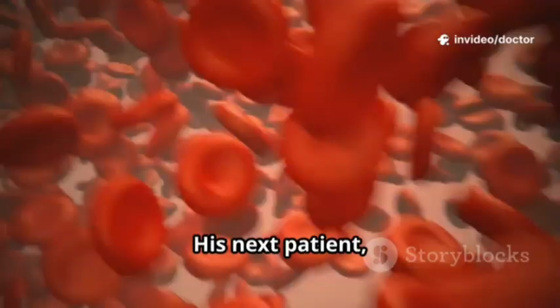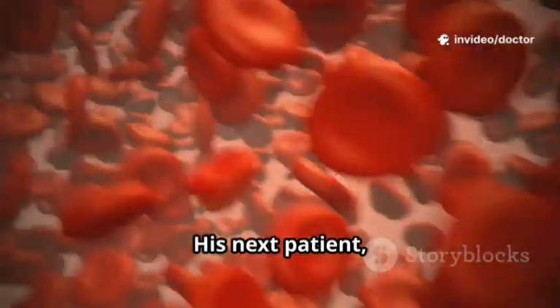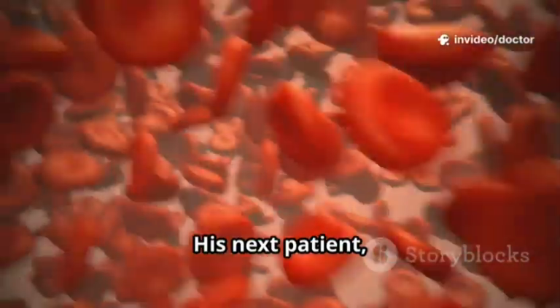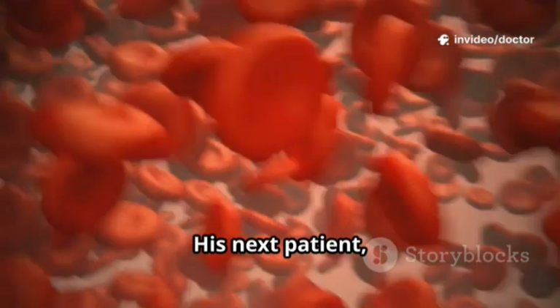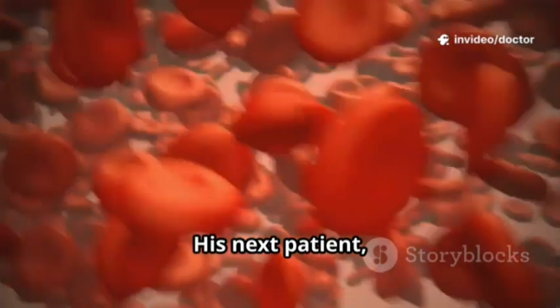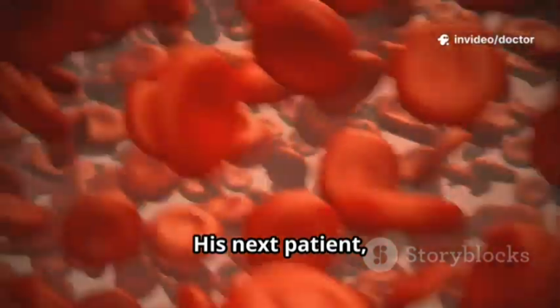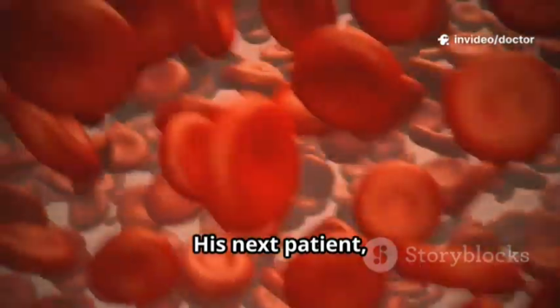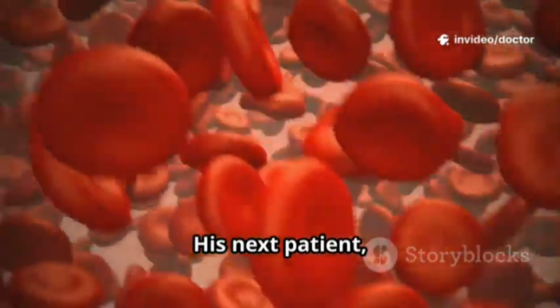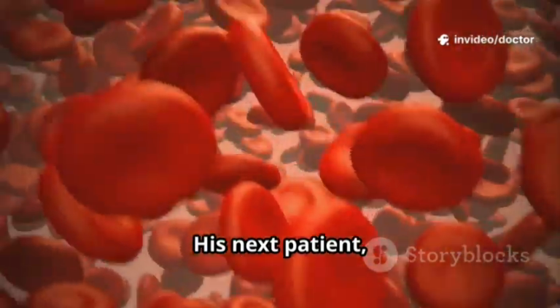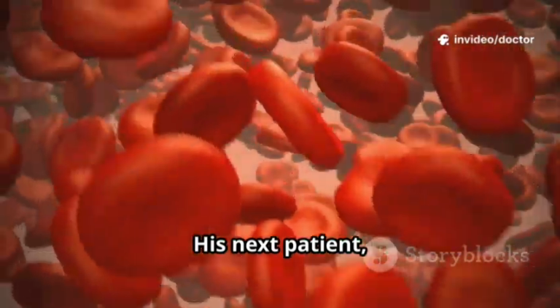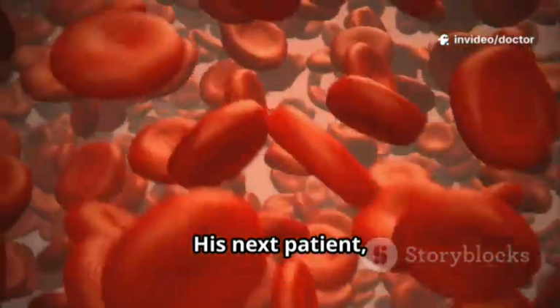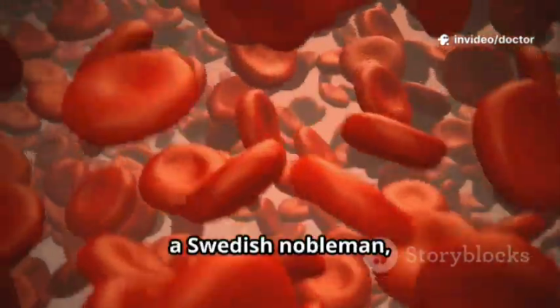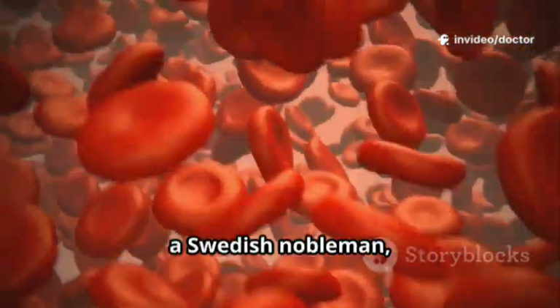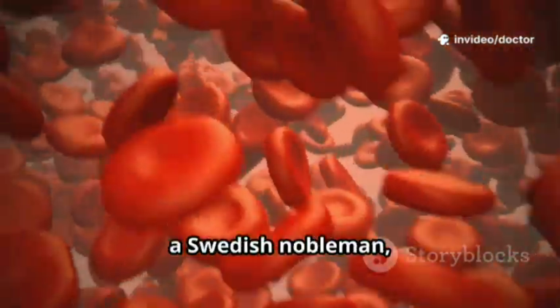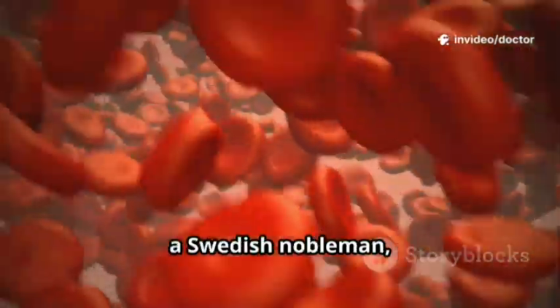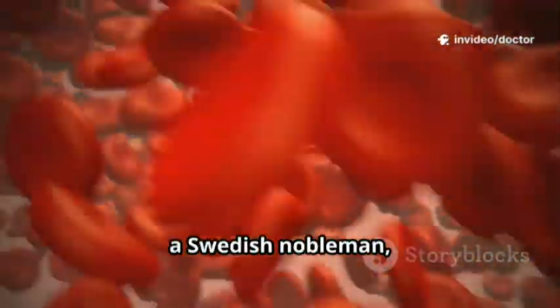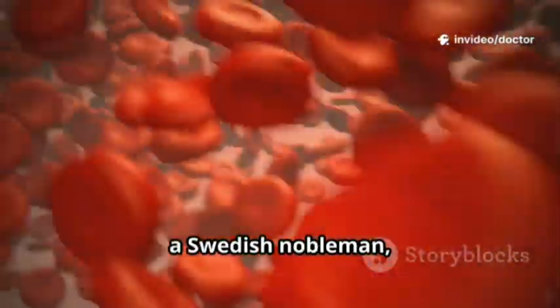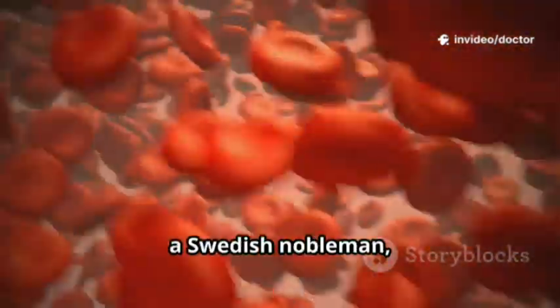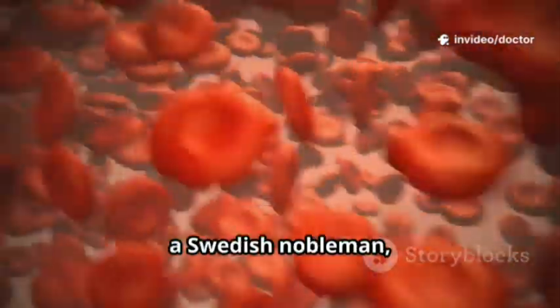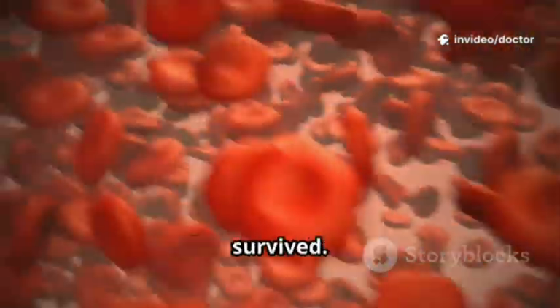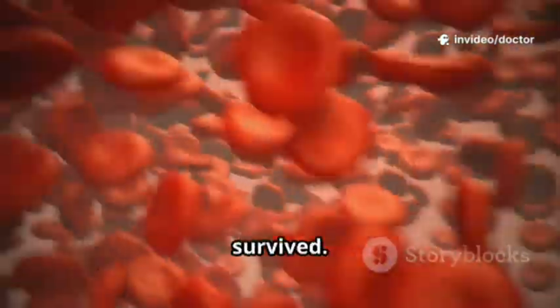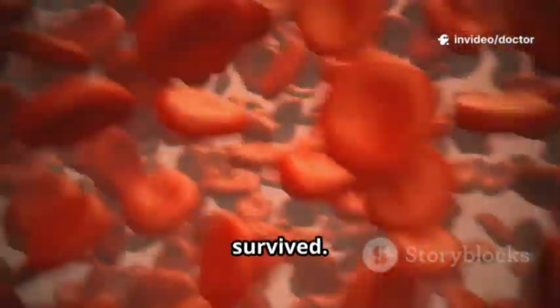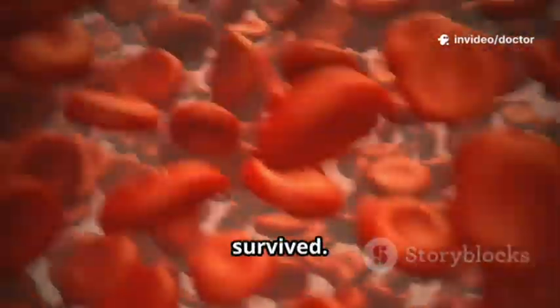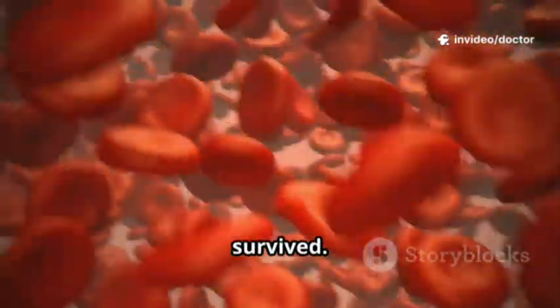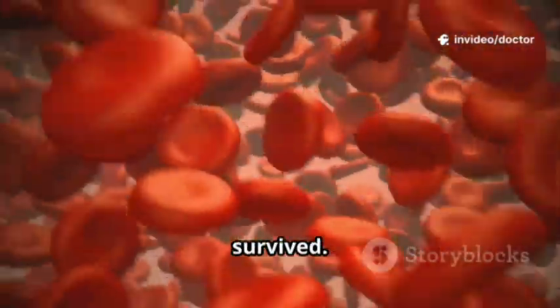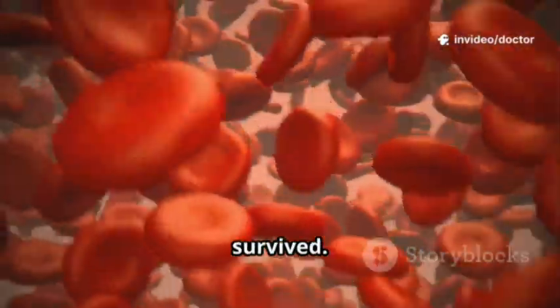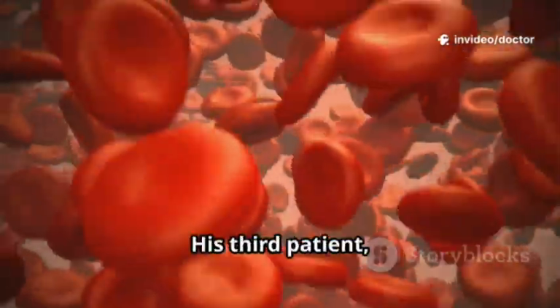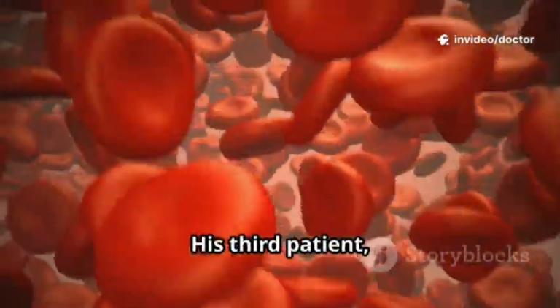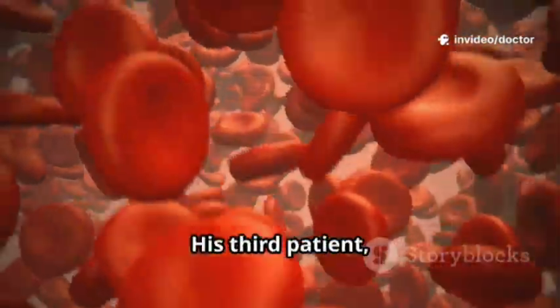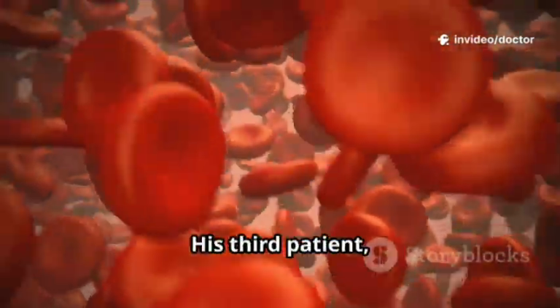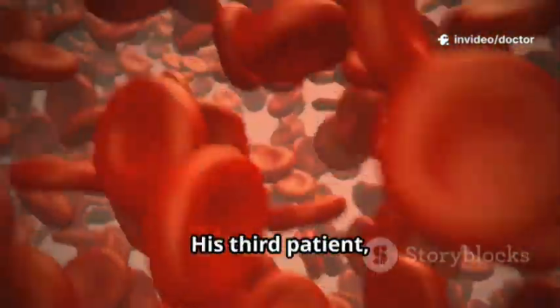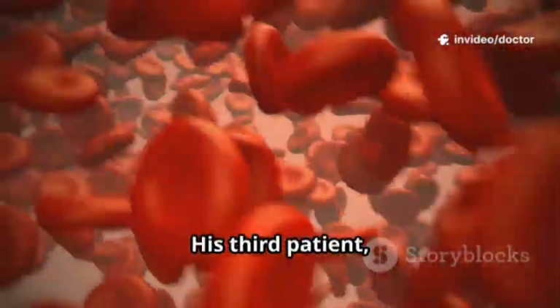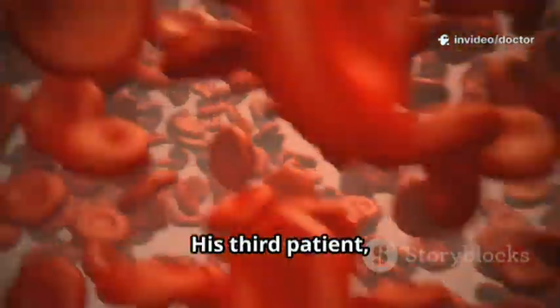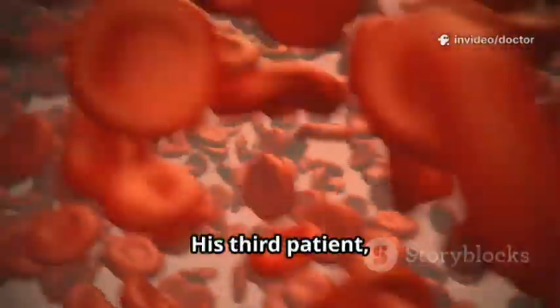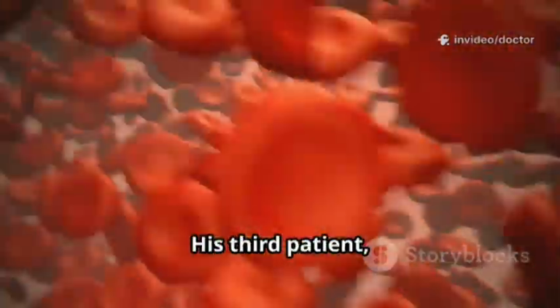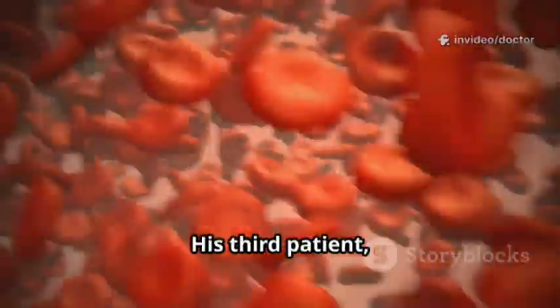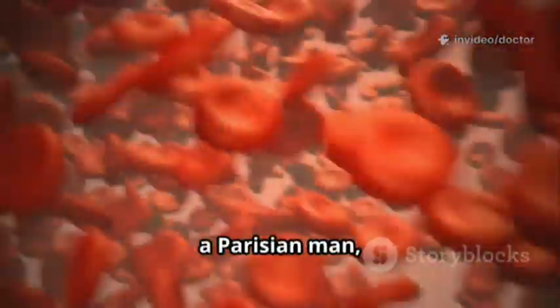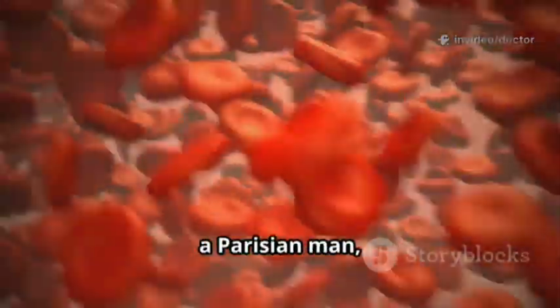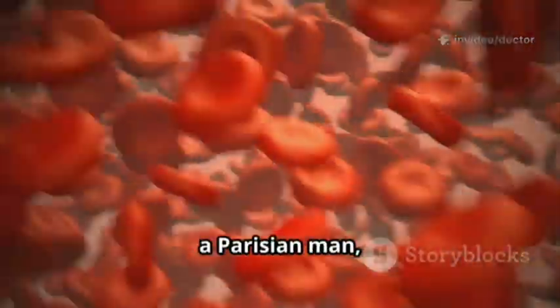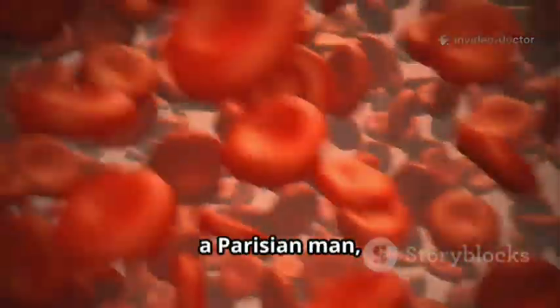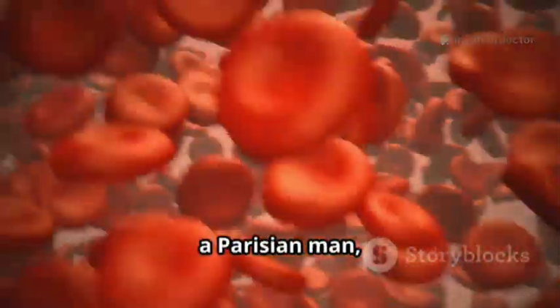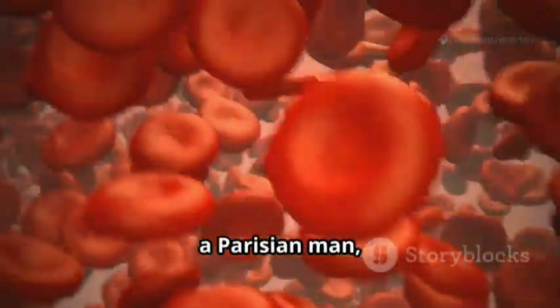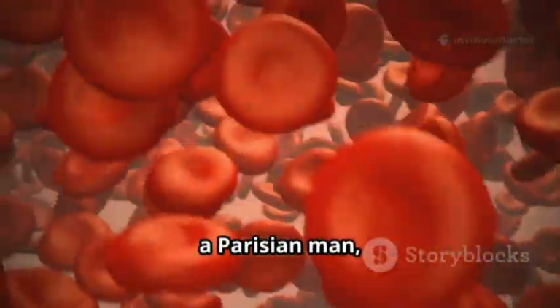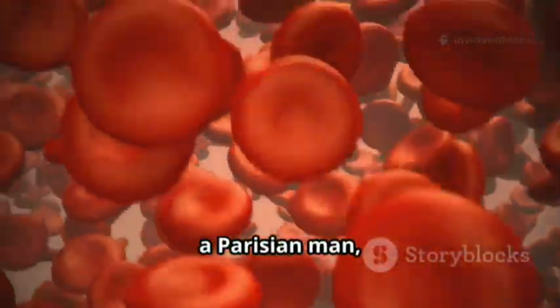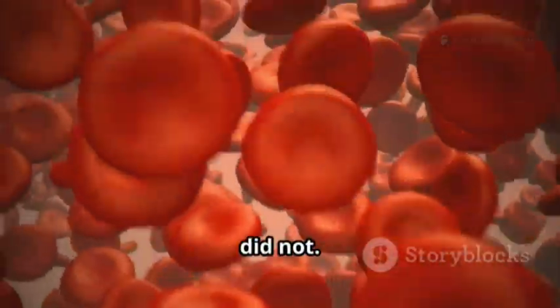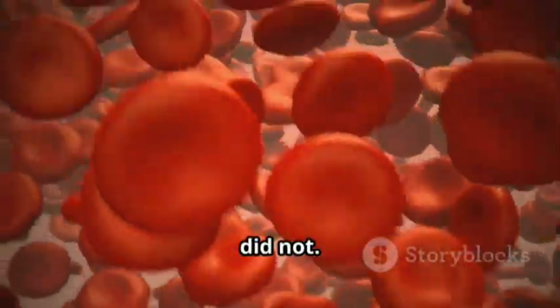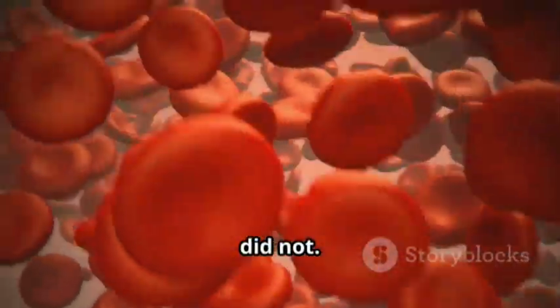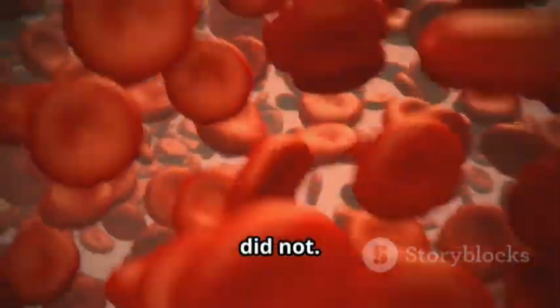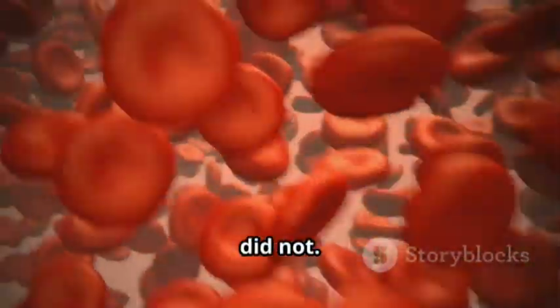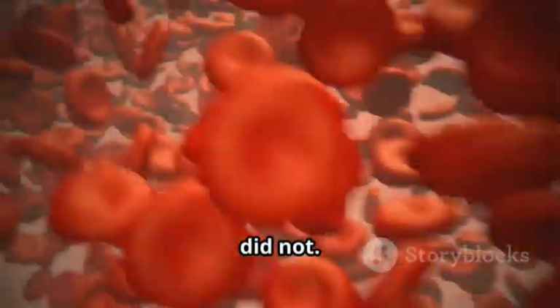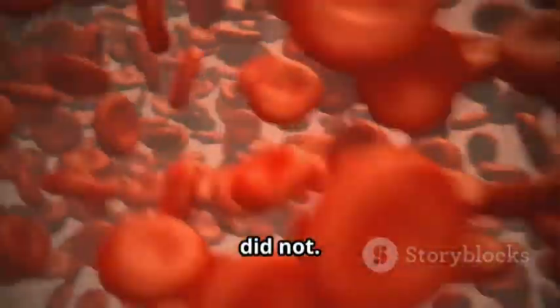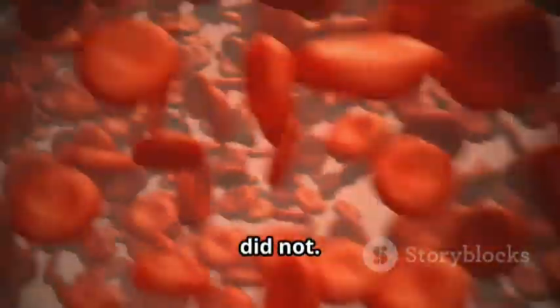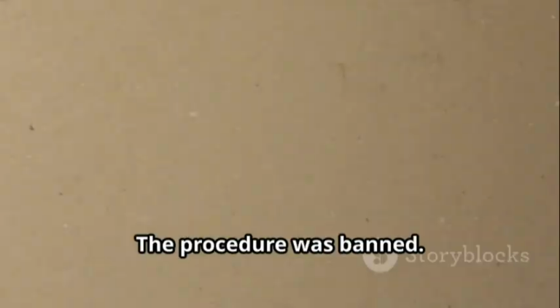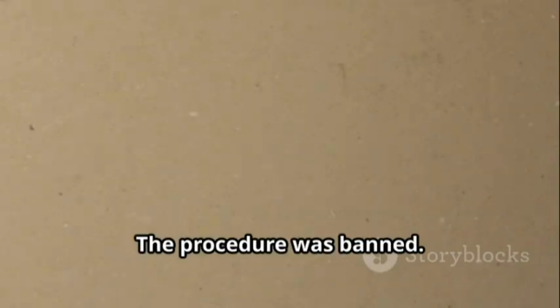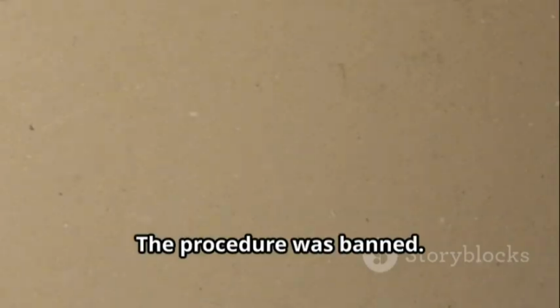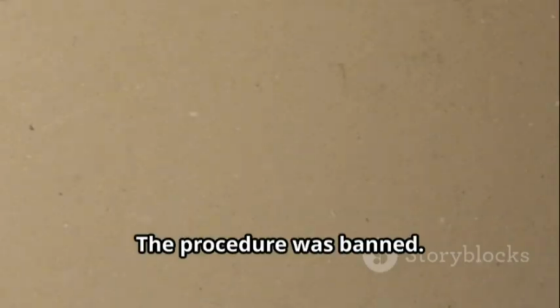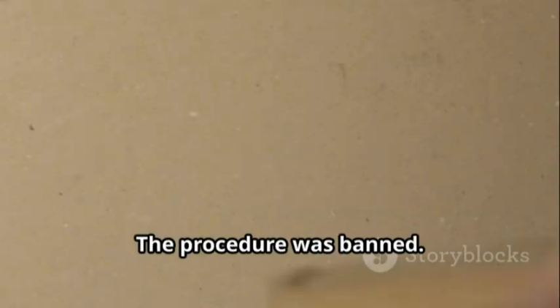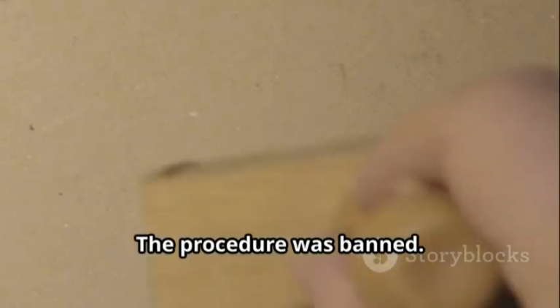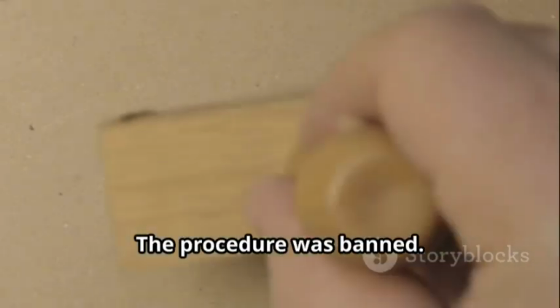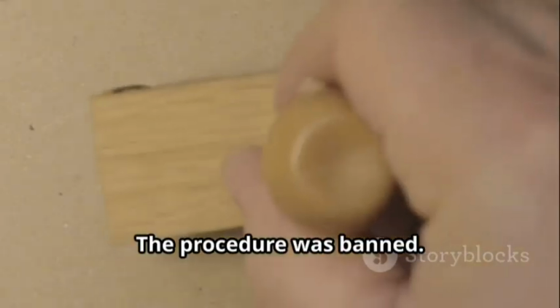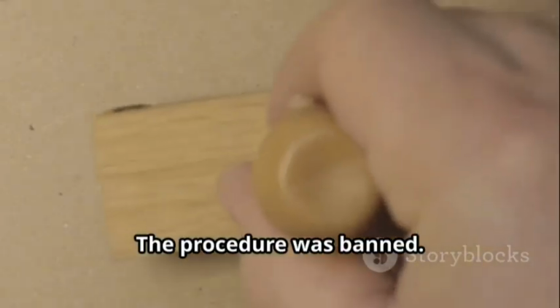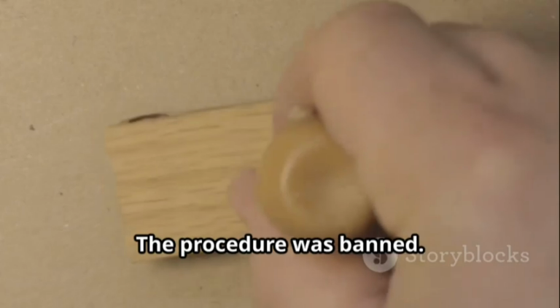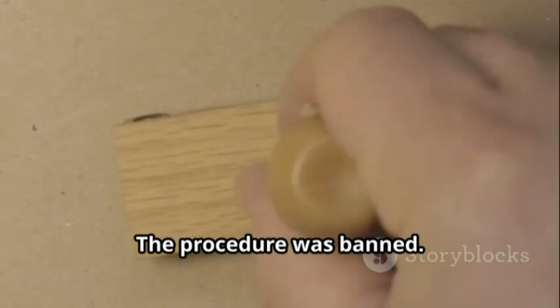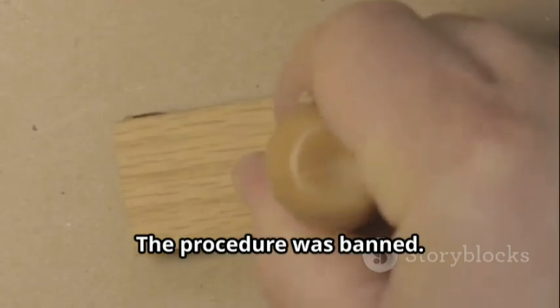His next patient, a Swedish nobleman, survived. His third patient, a Parisian man, did not. The procedure was banned.